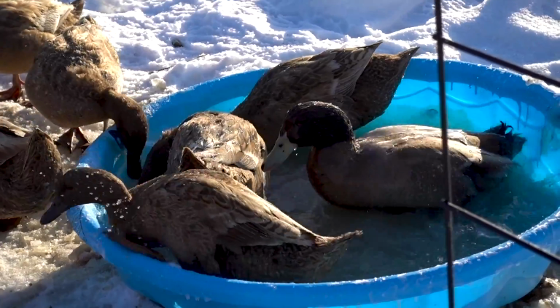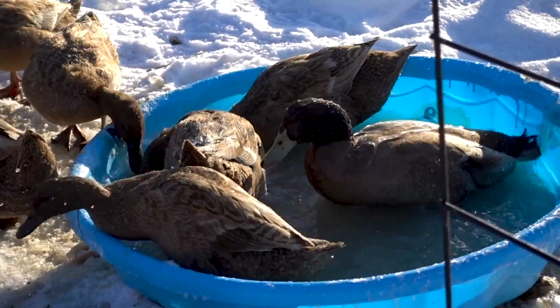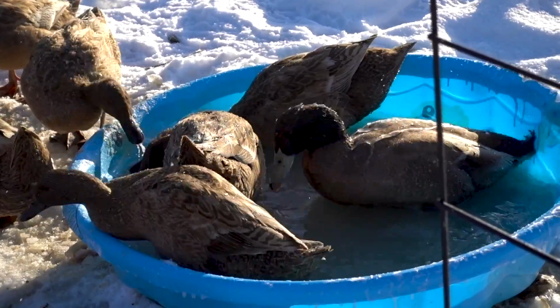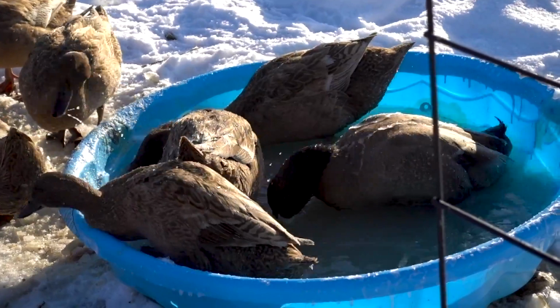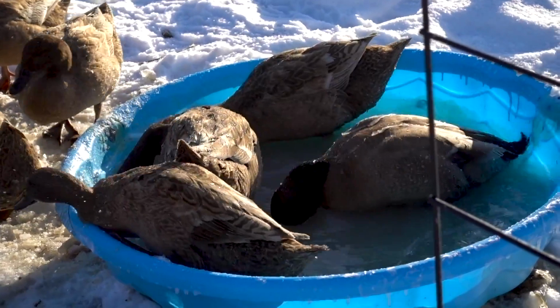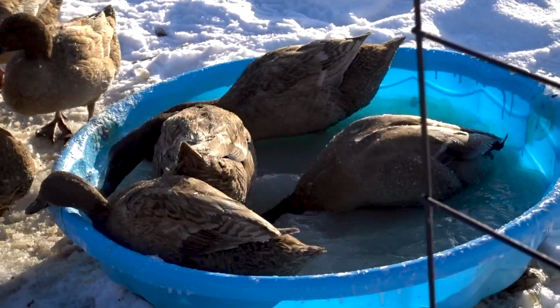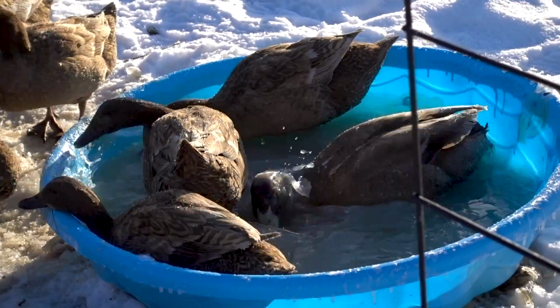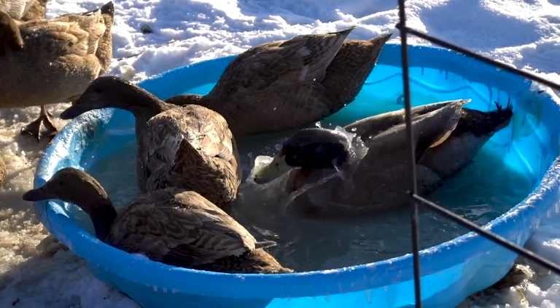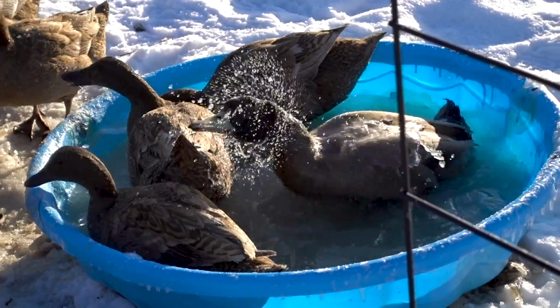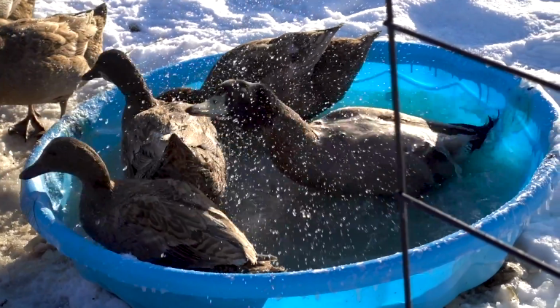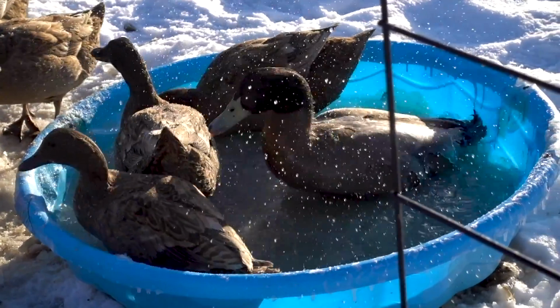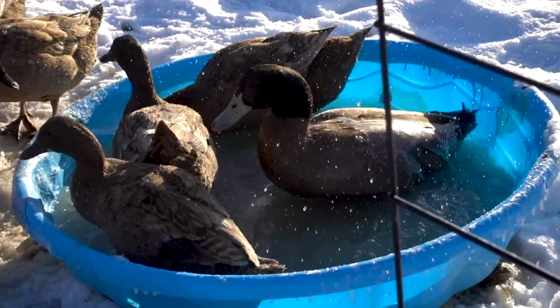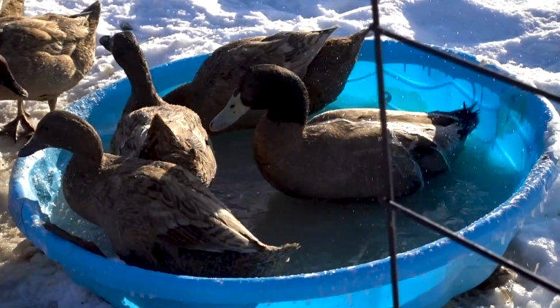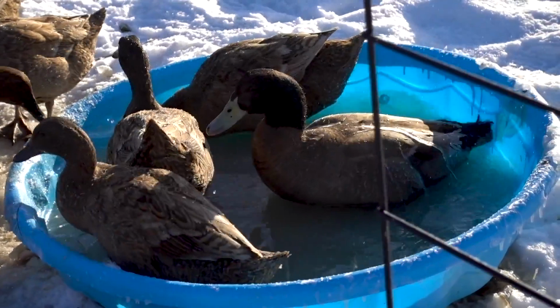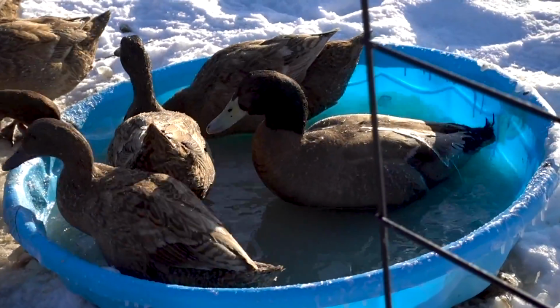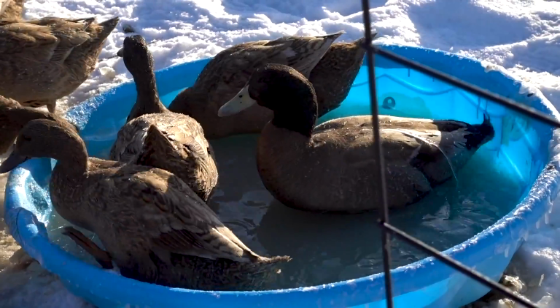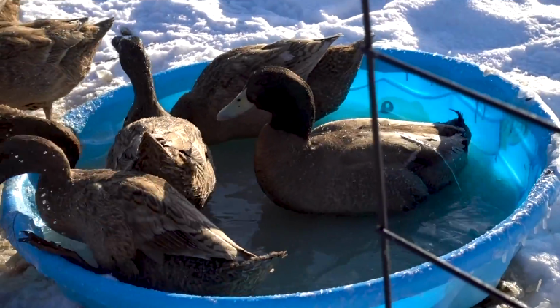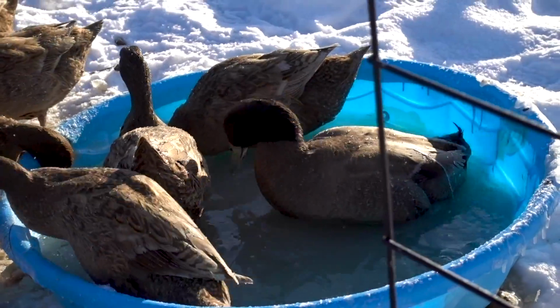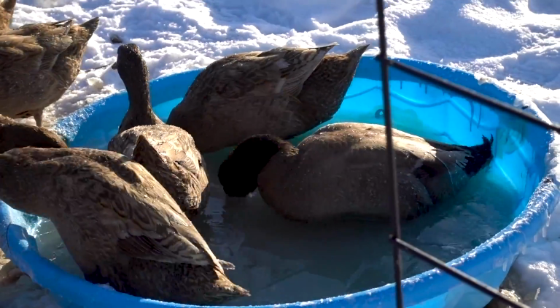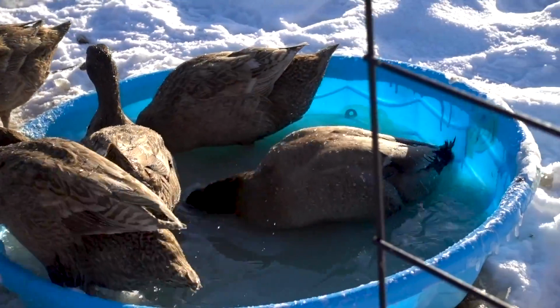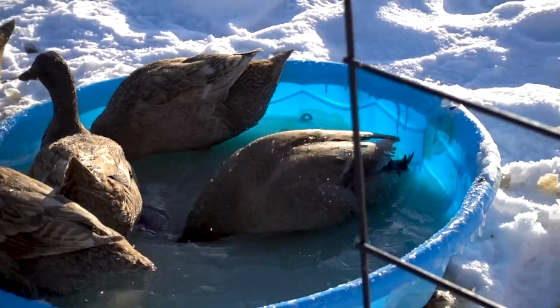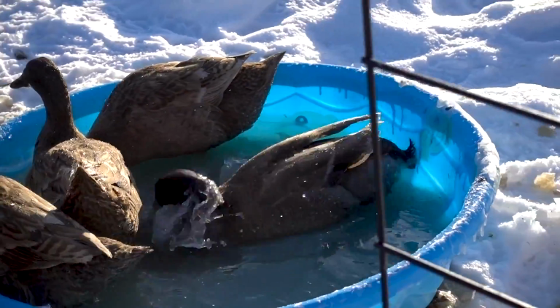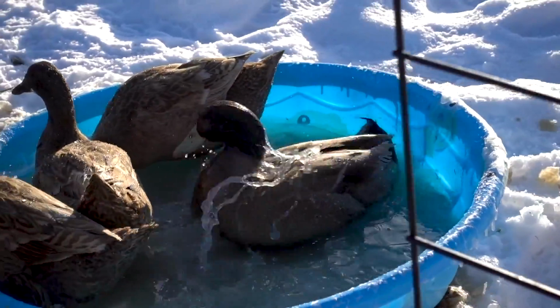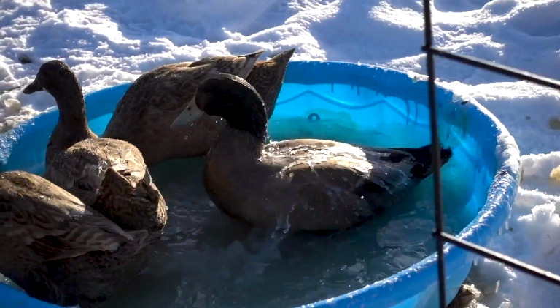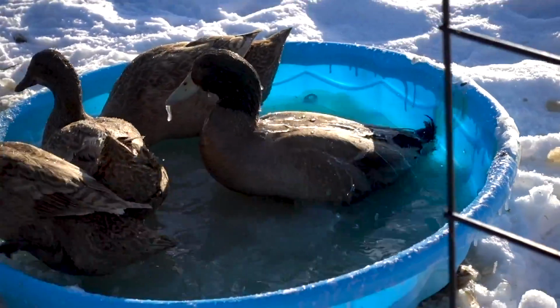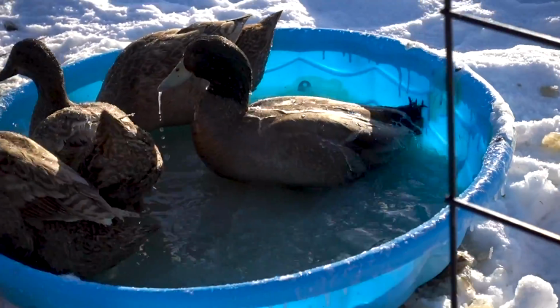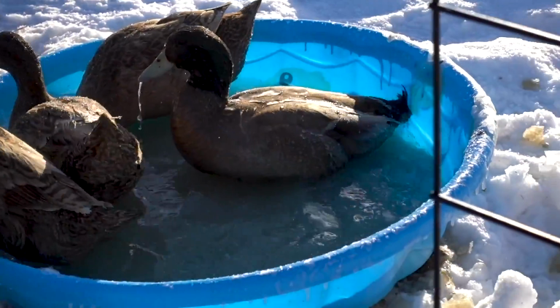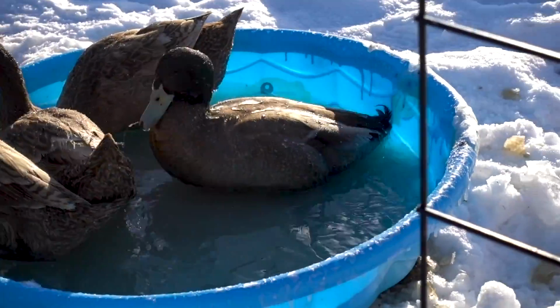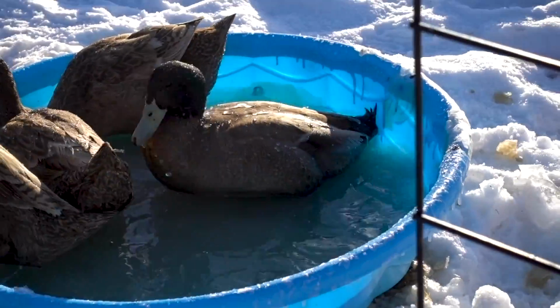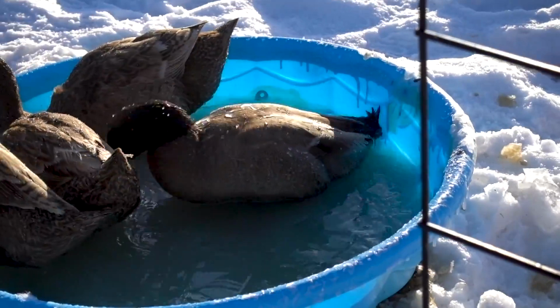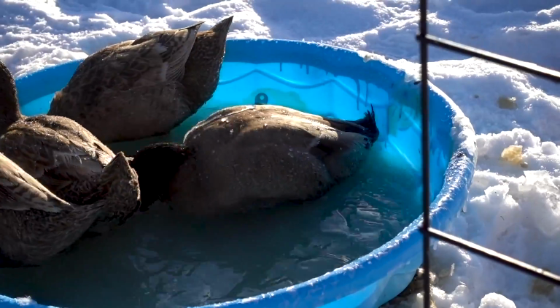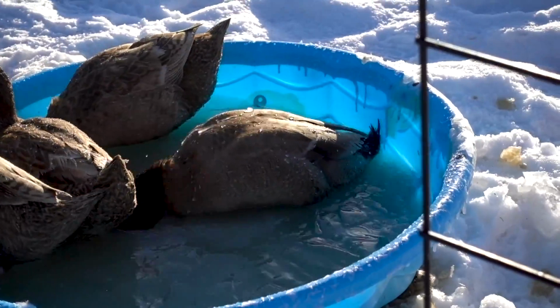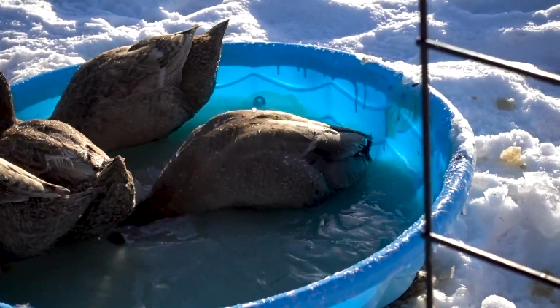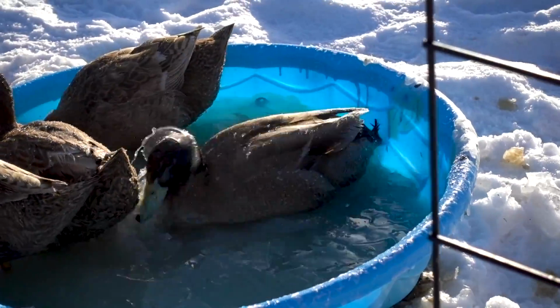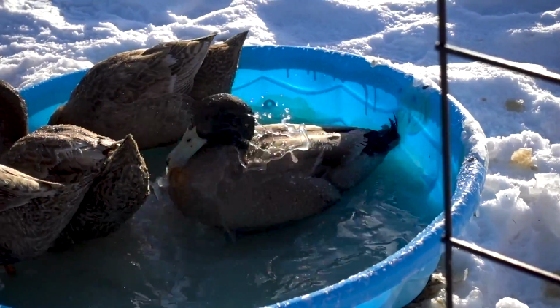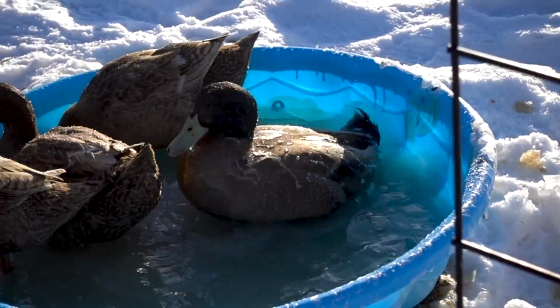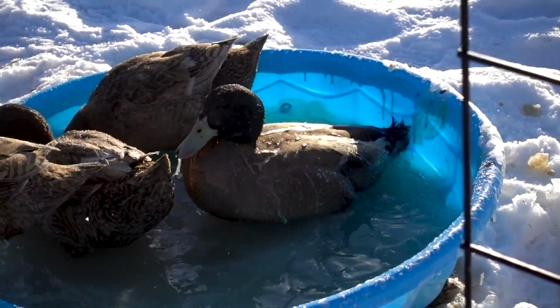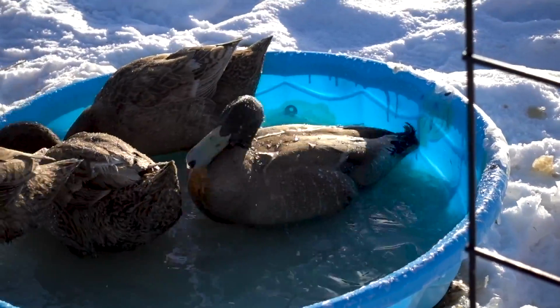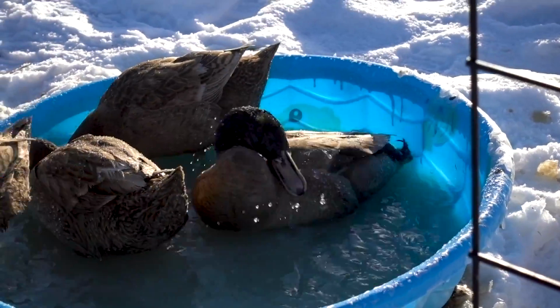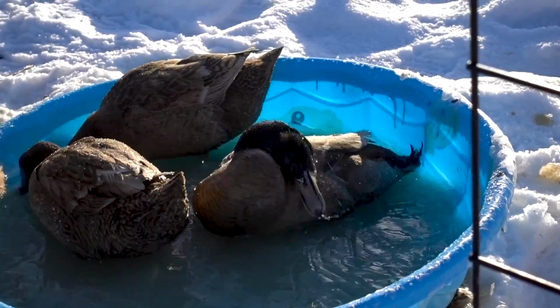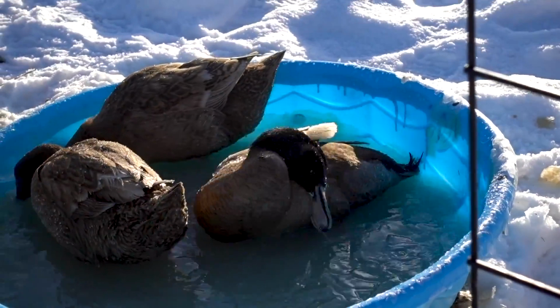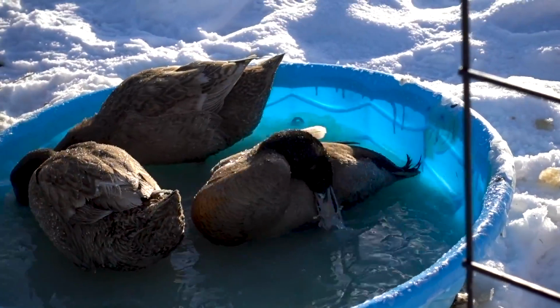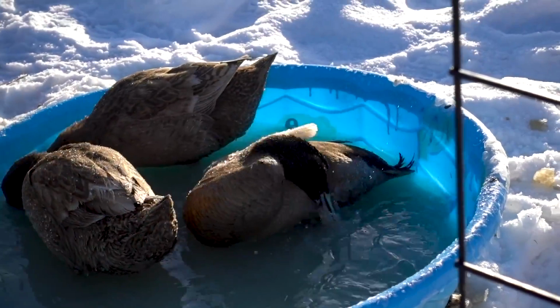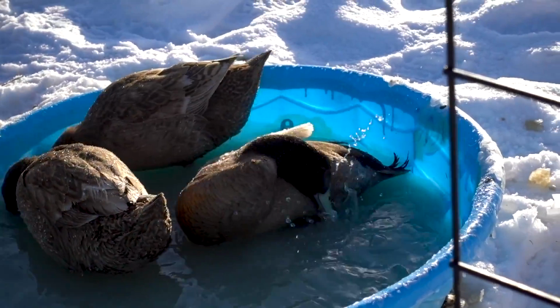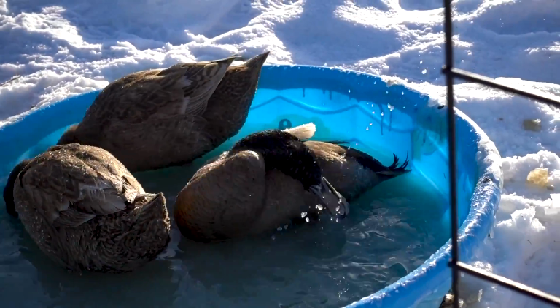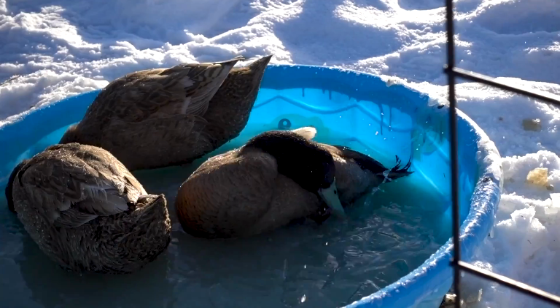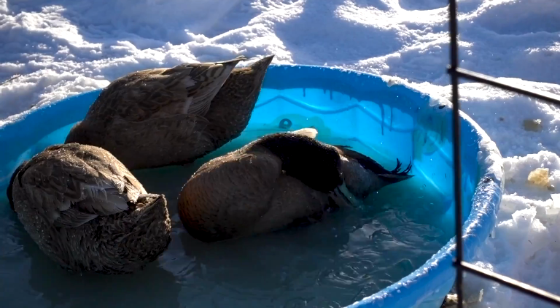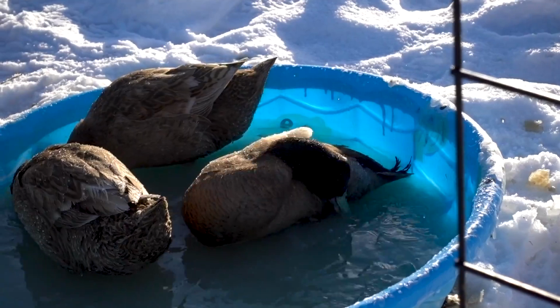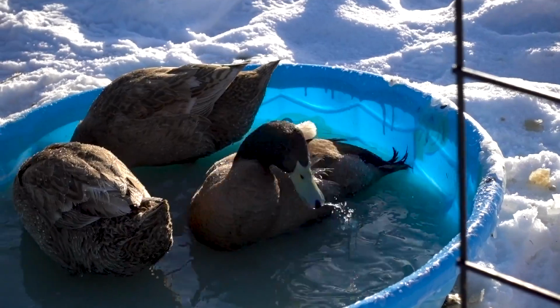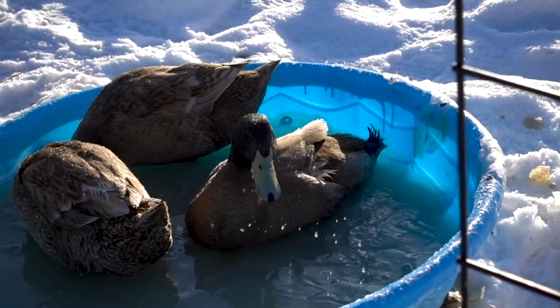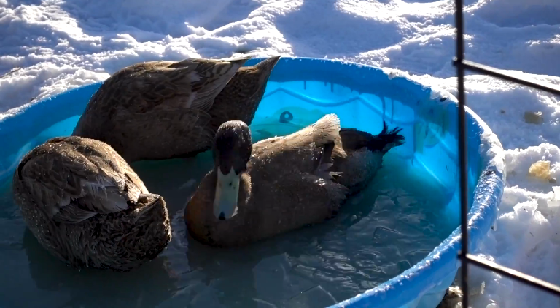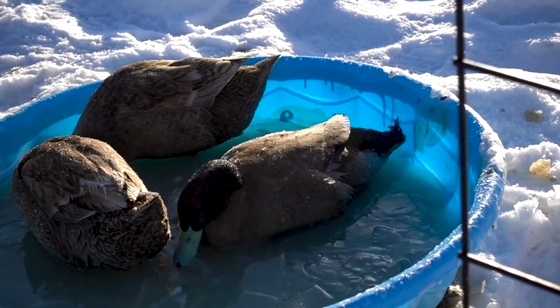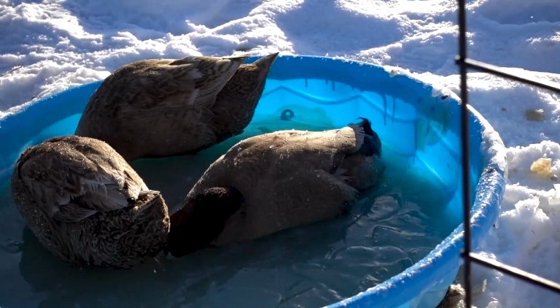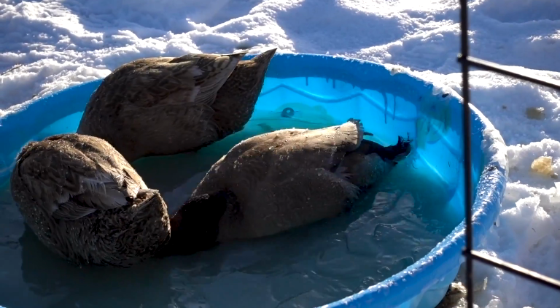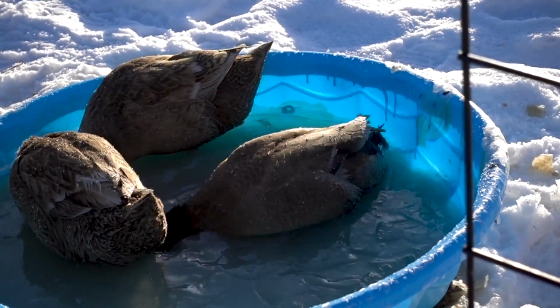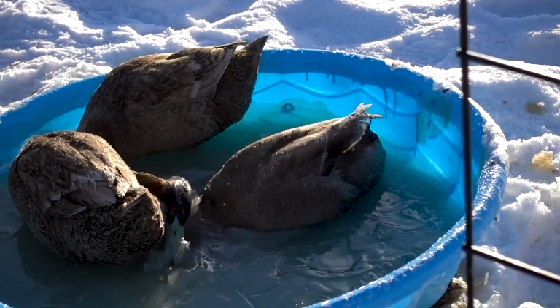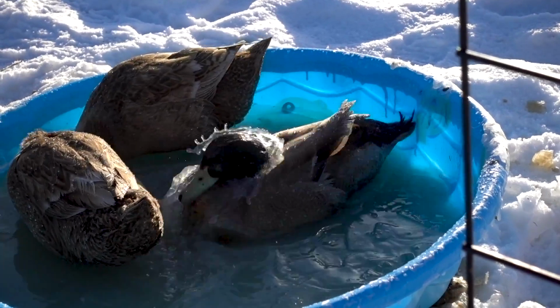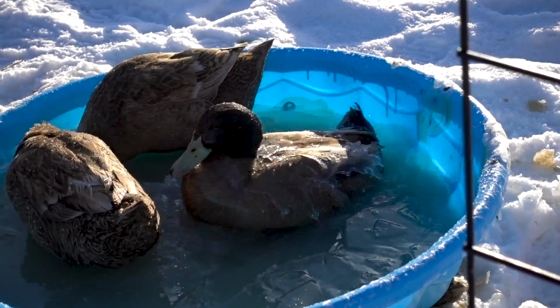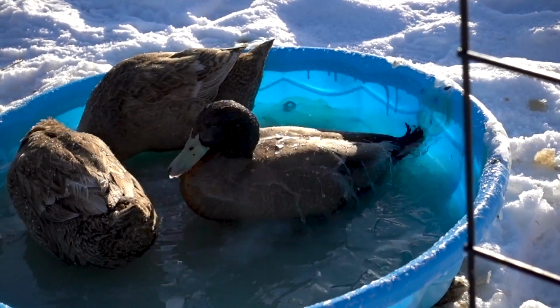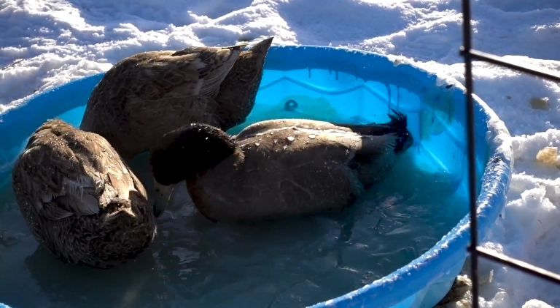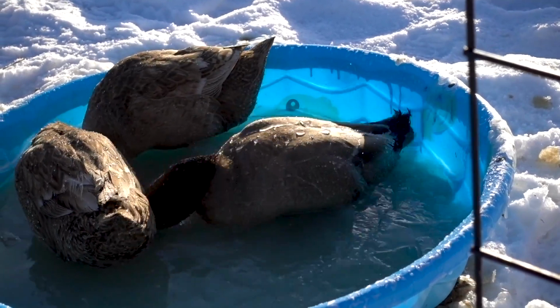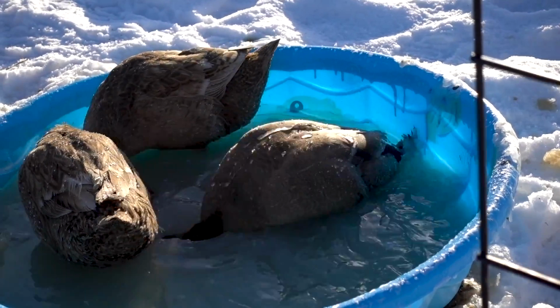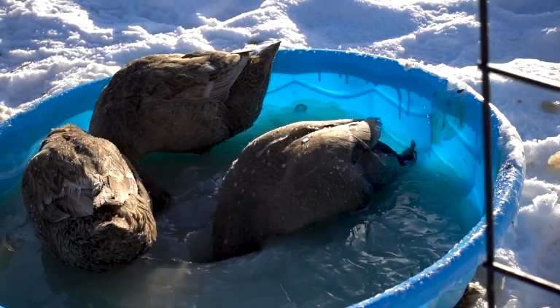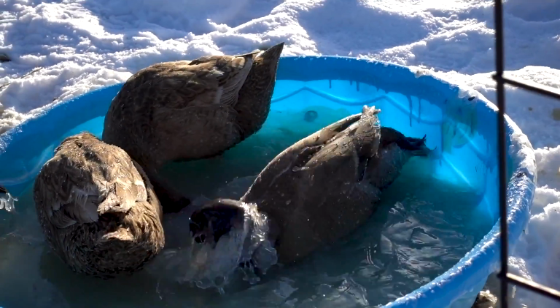Look at Mundungus Fletcher. He's just soaking it up. Not a care in the world. That's so dumb.